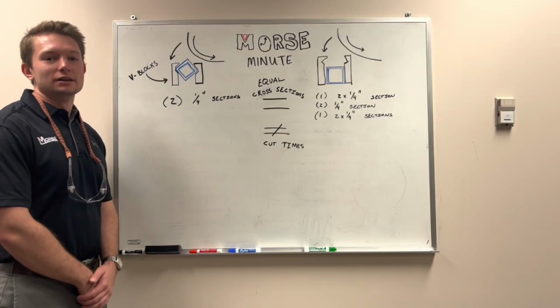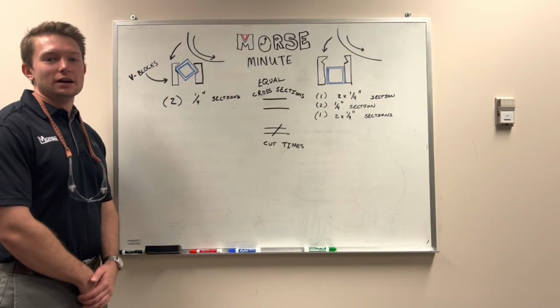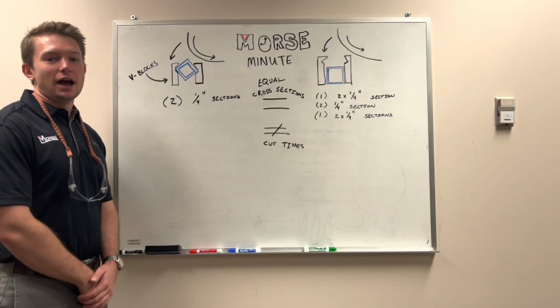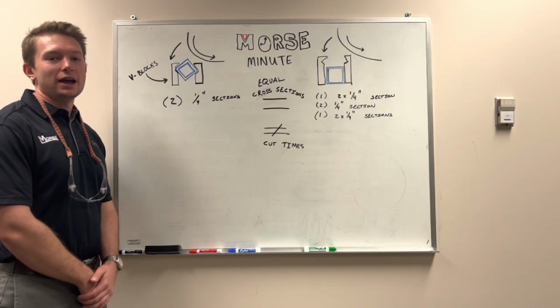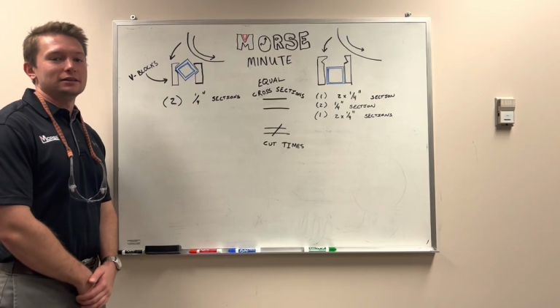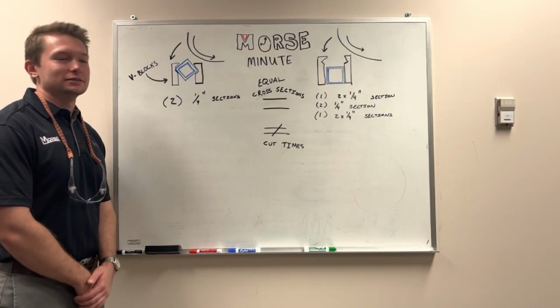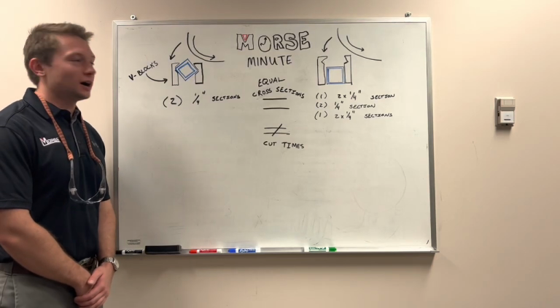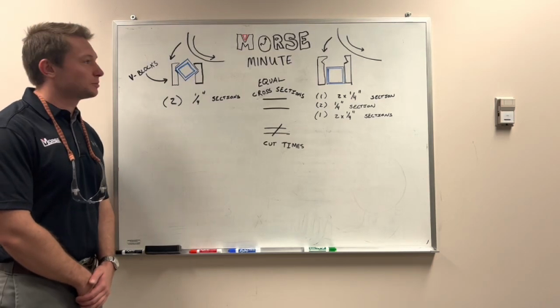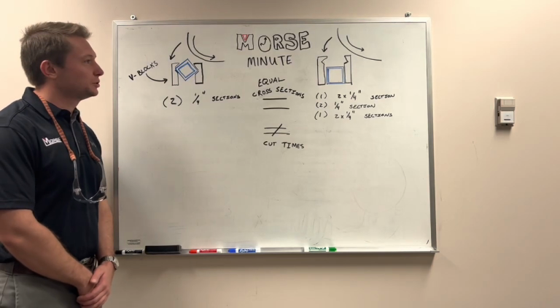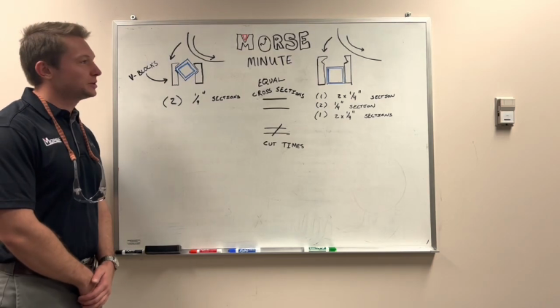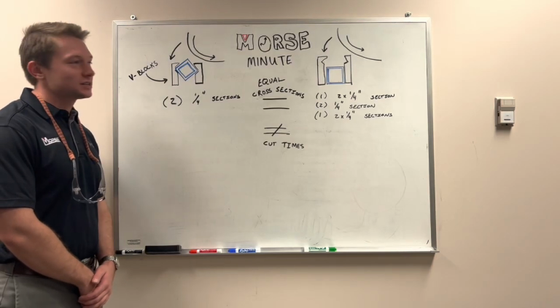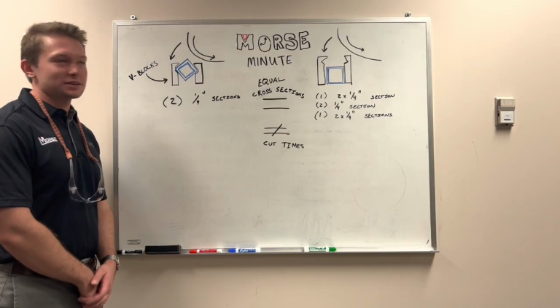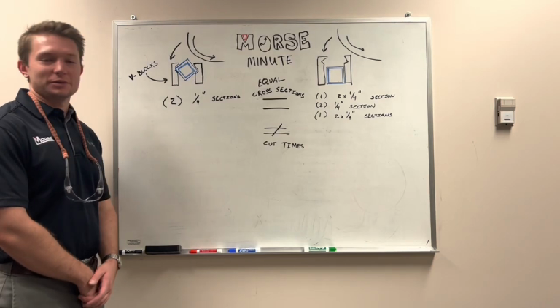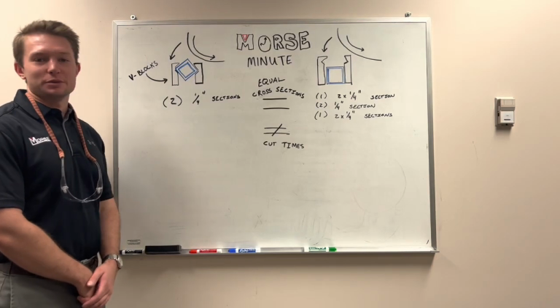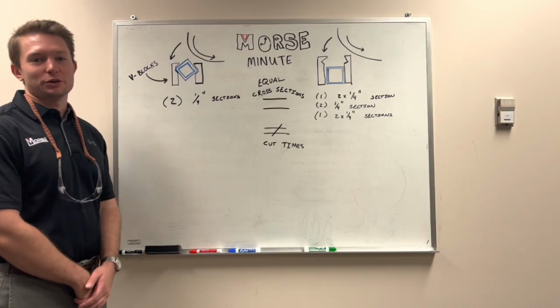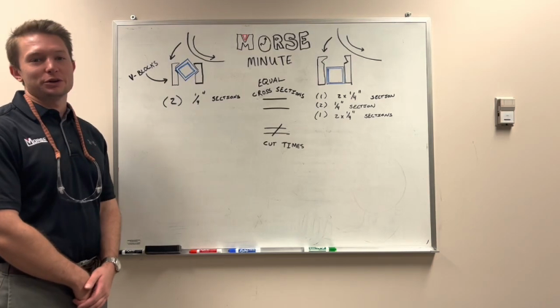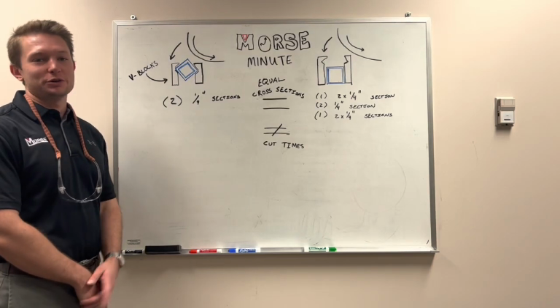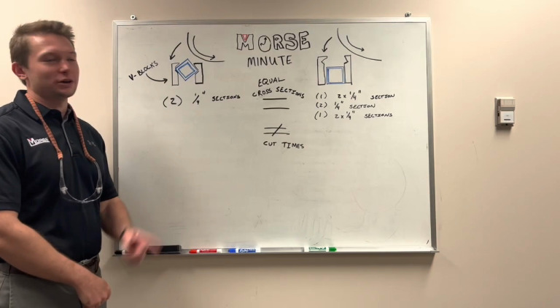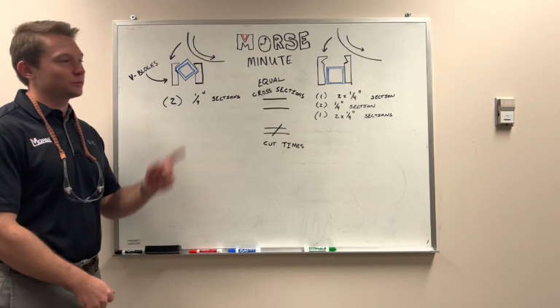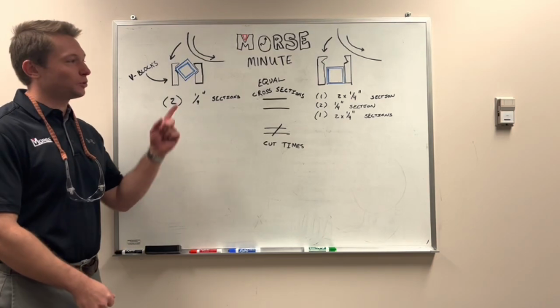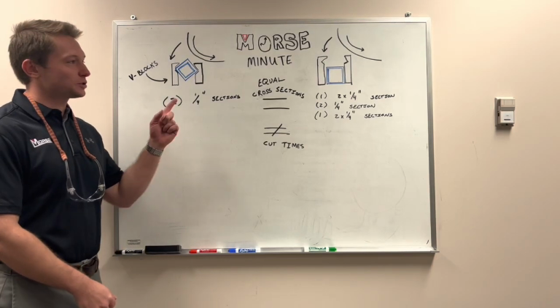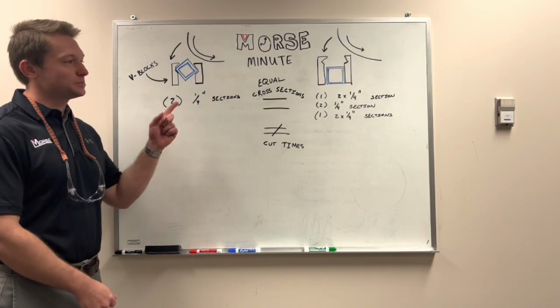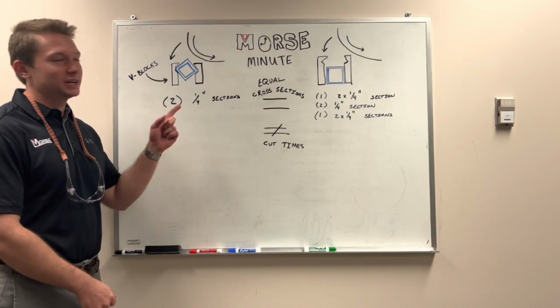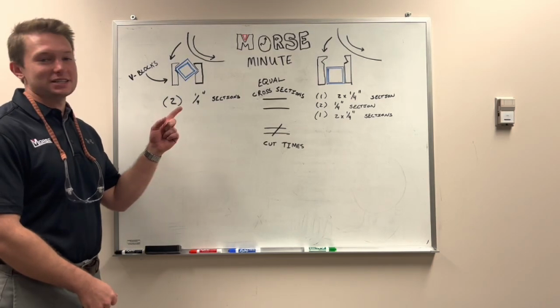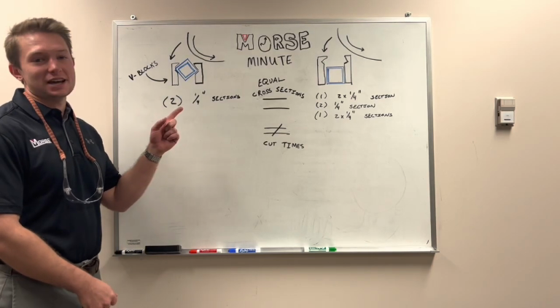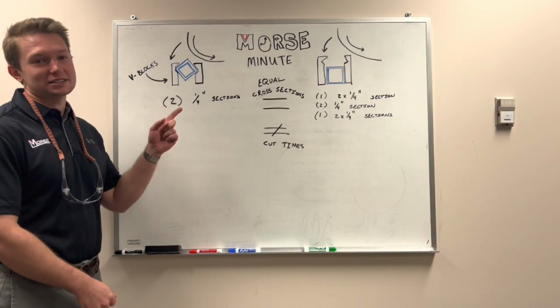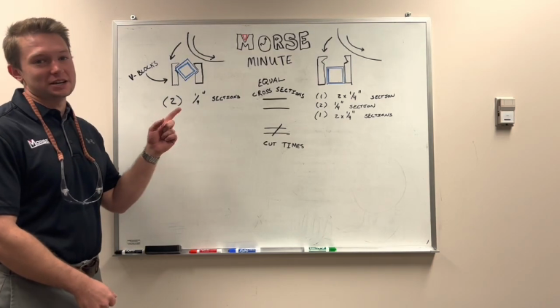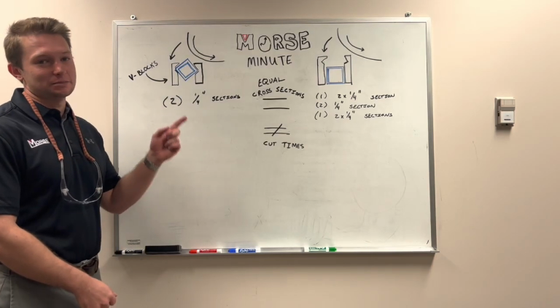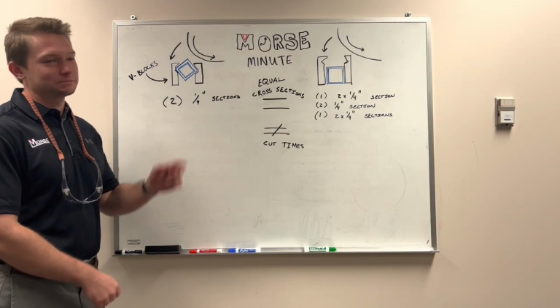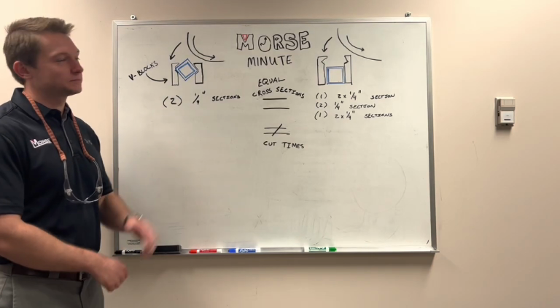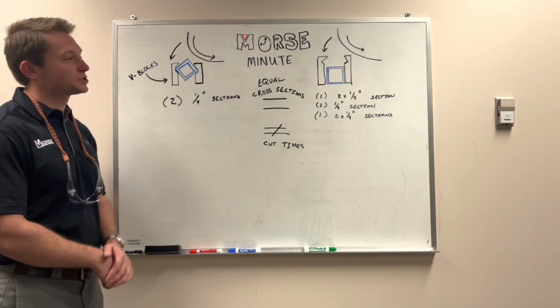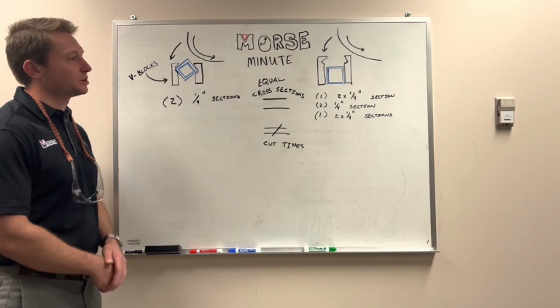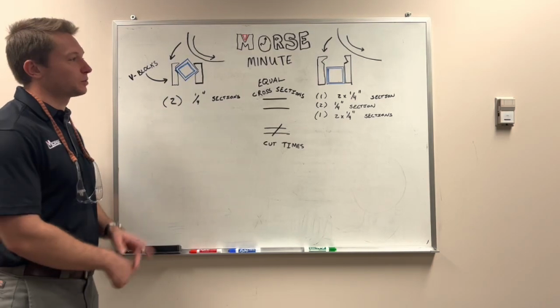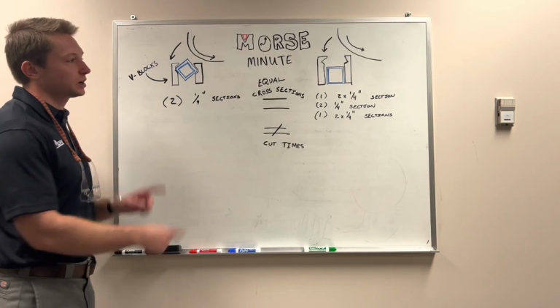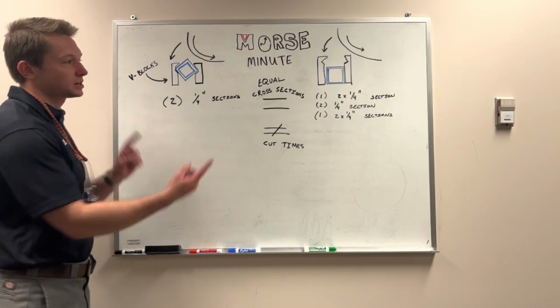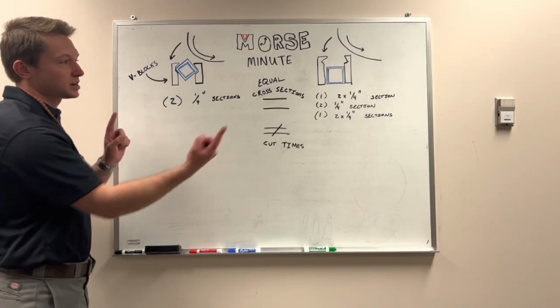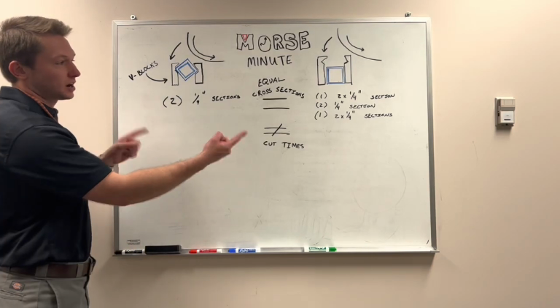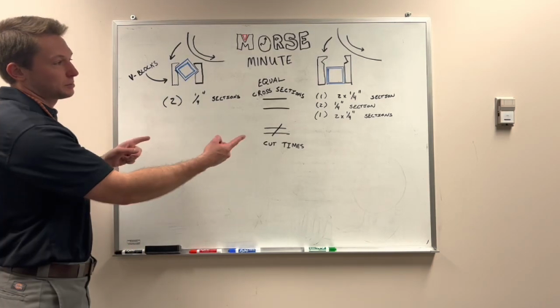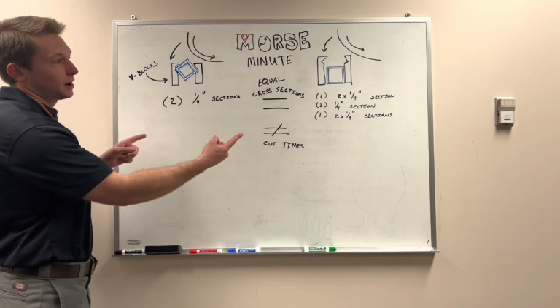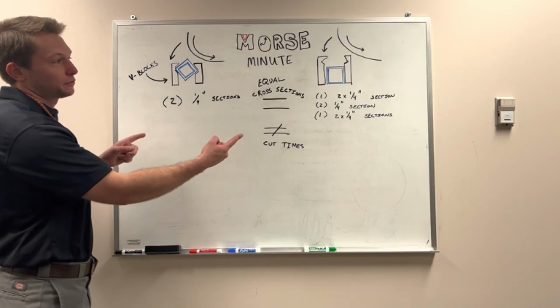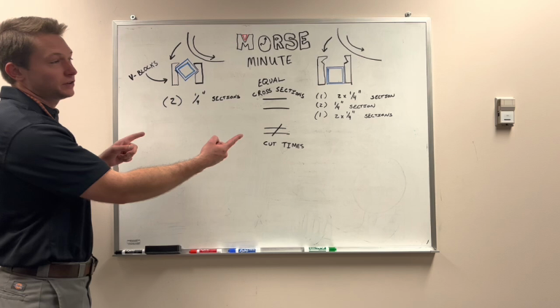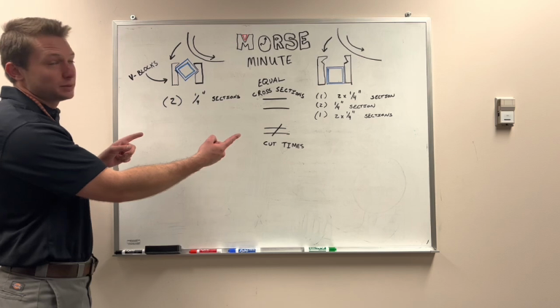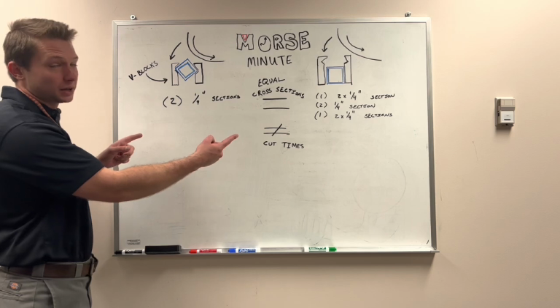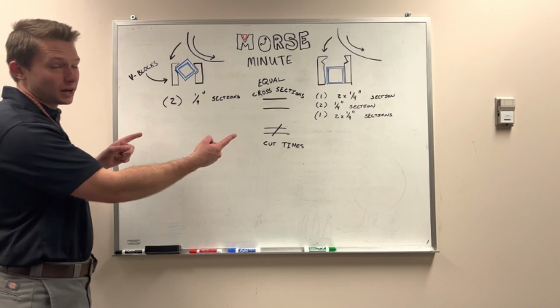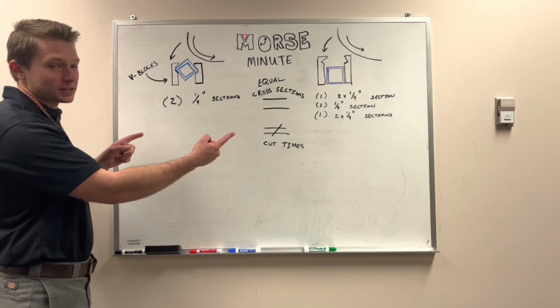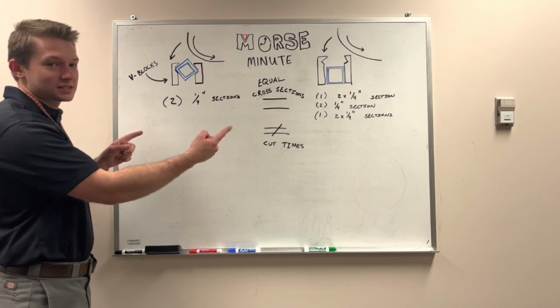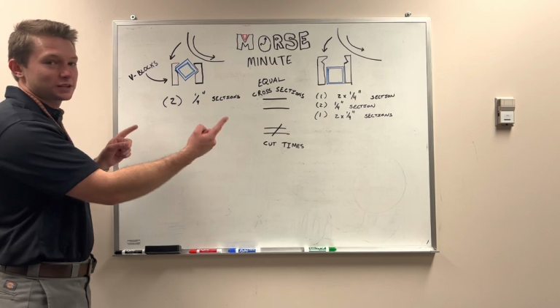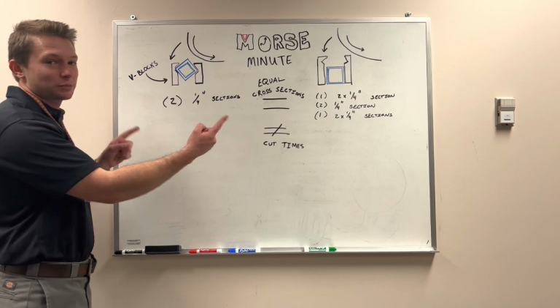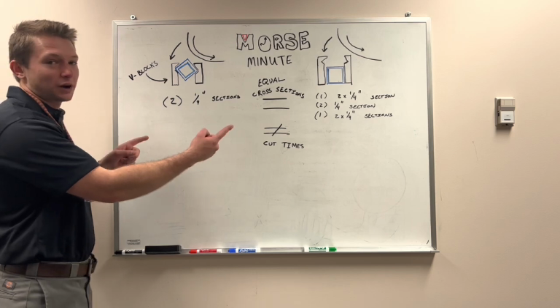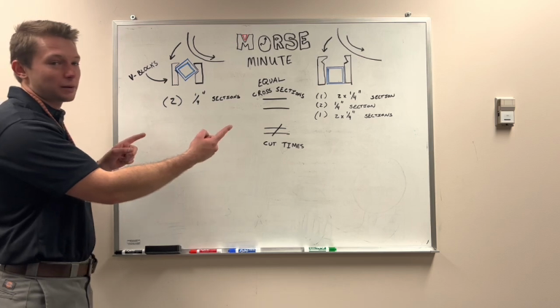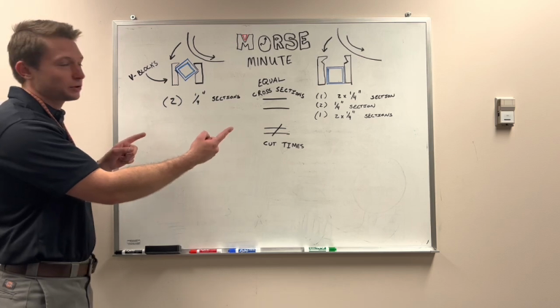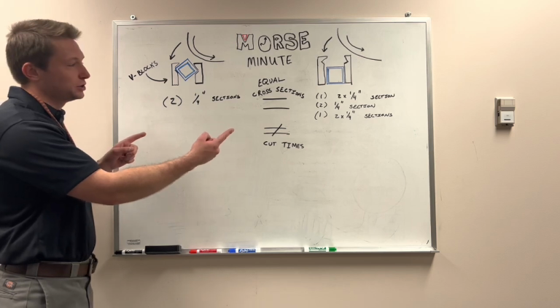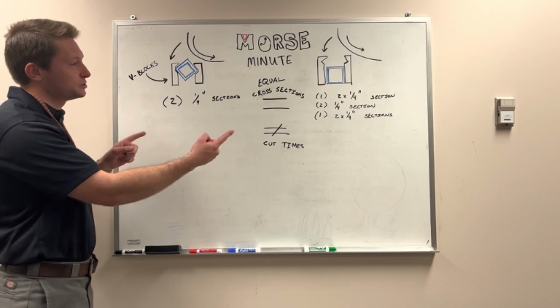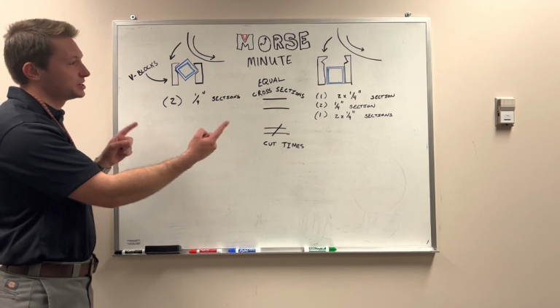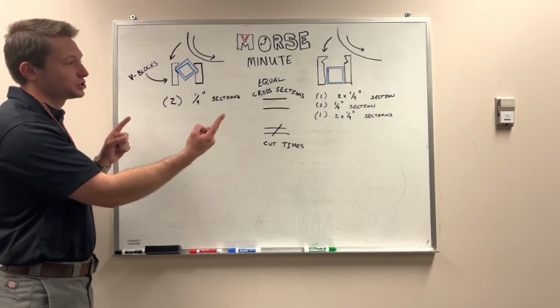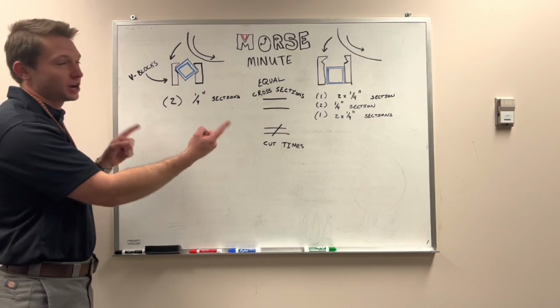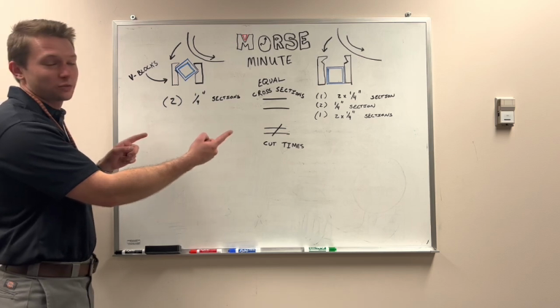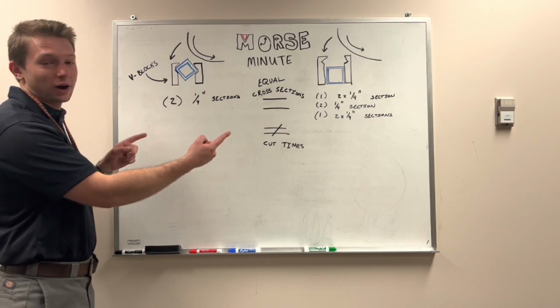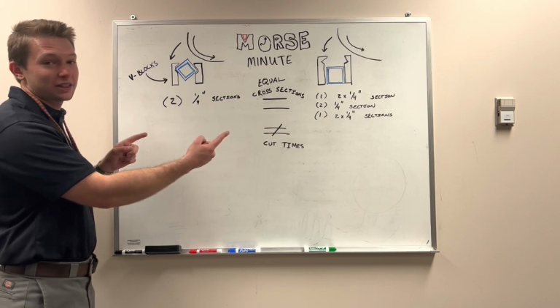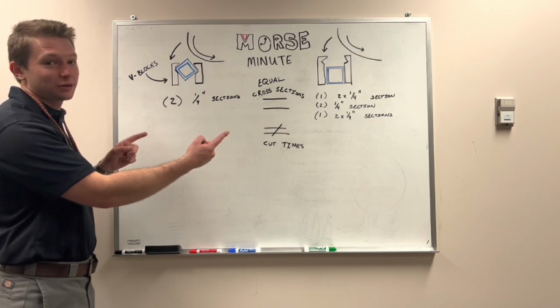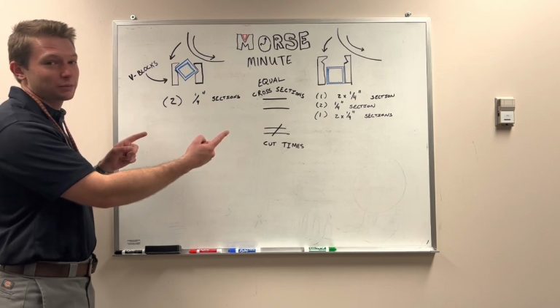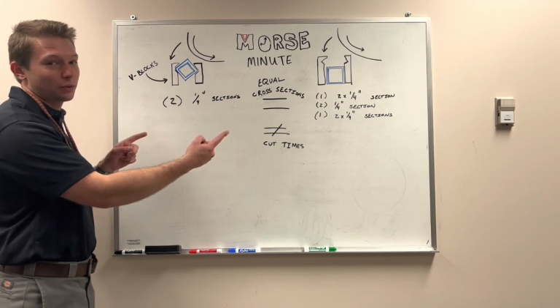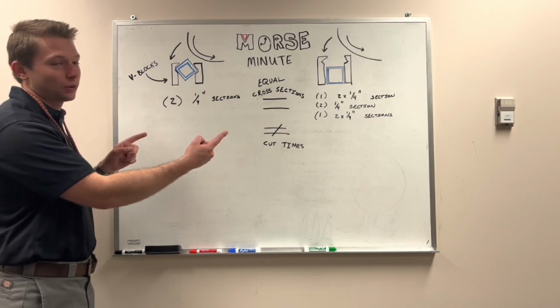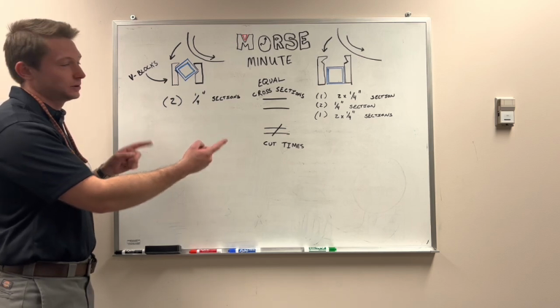Hey, I'm Lucas. I'm going to bring you another Morse Minute Tech Tip. We're going to talk about v-blocks, their proper usage, and why they're important.